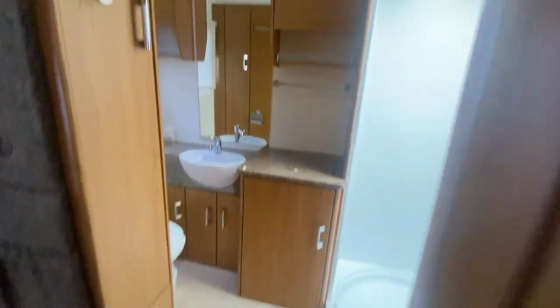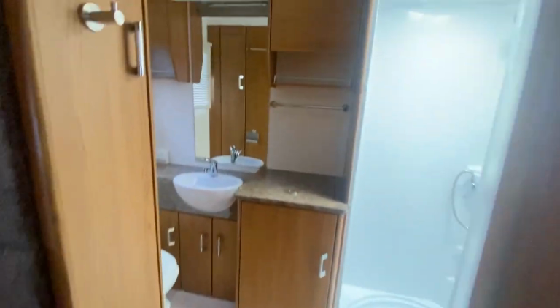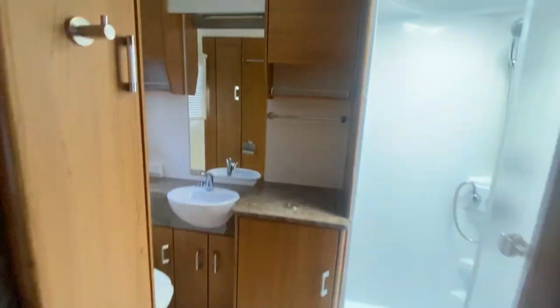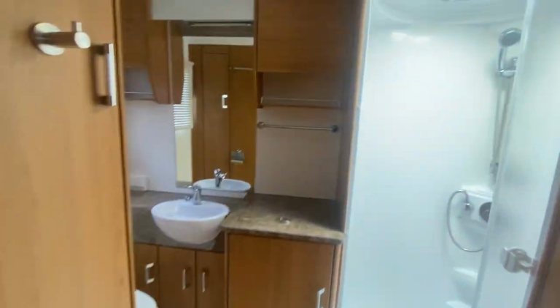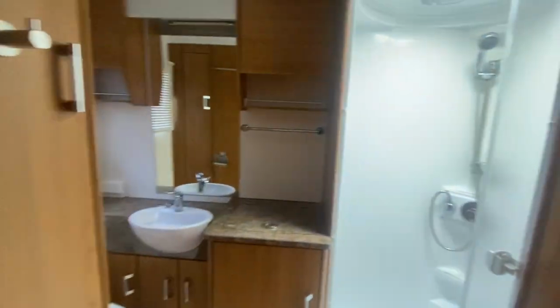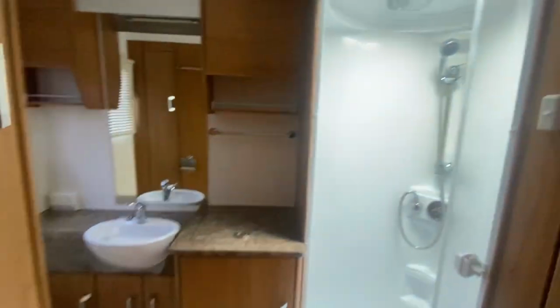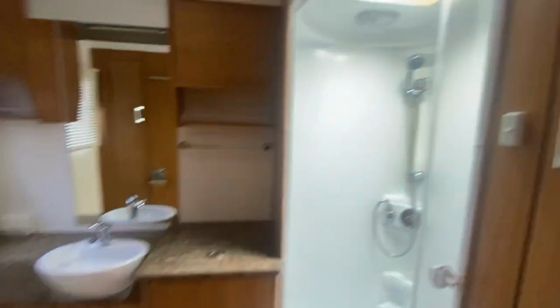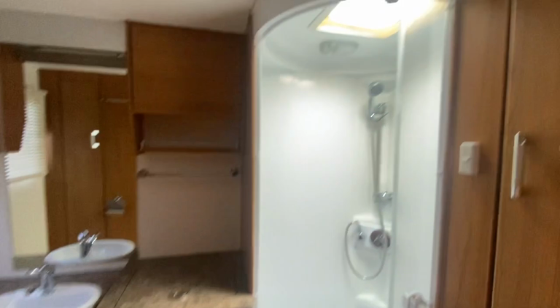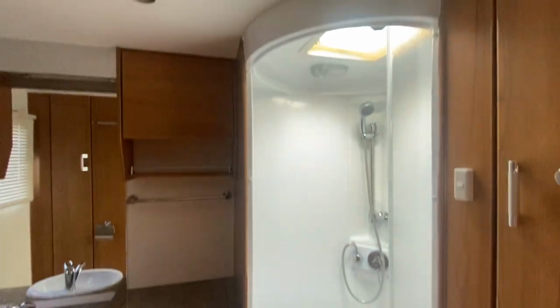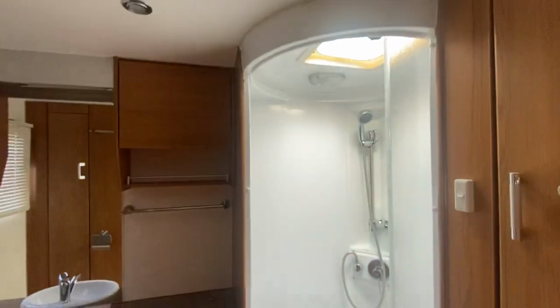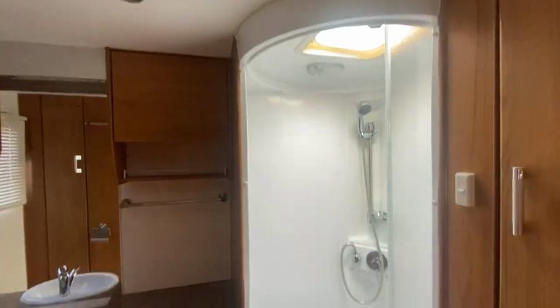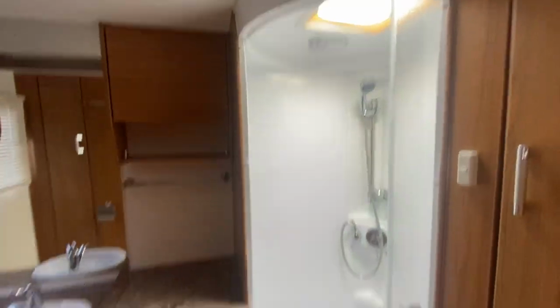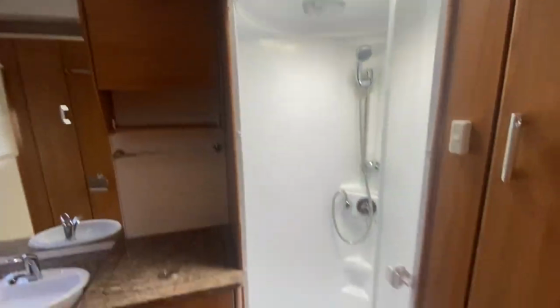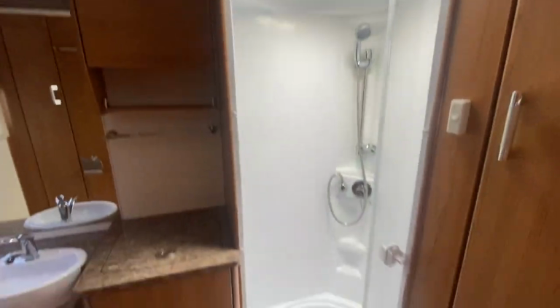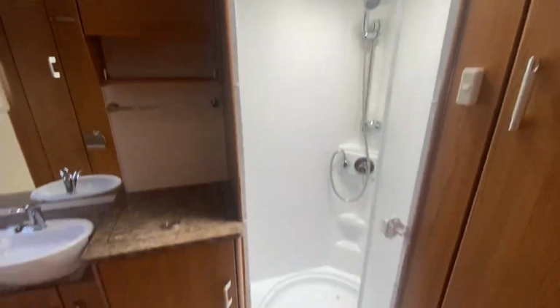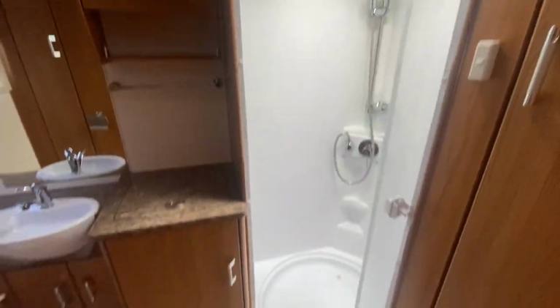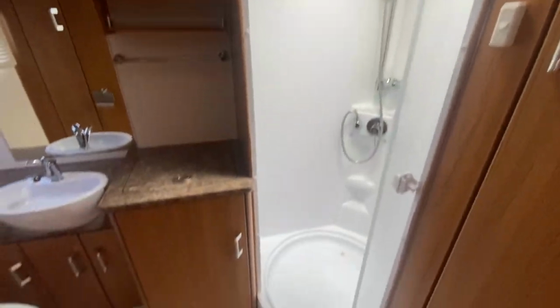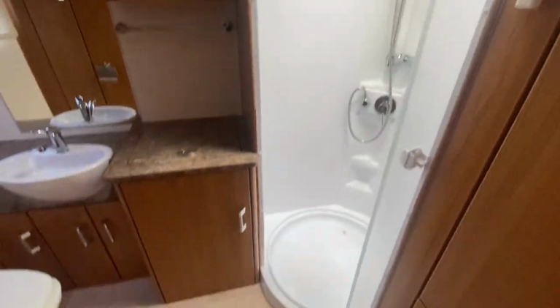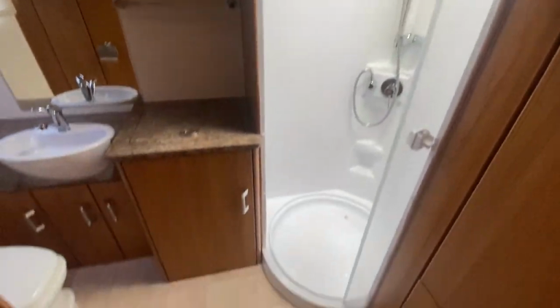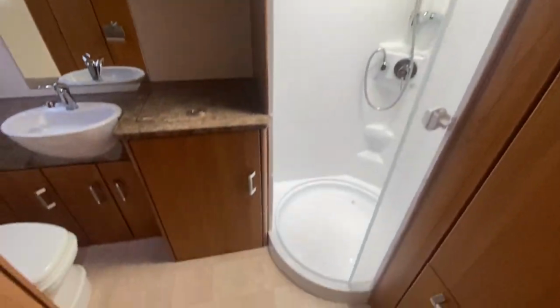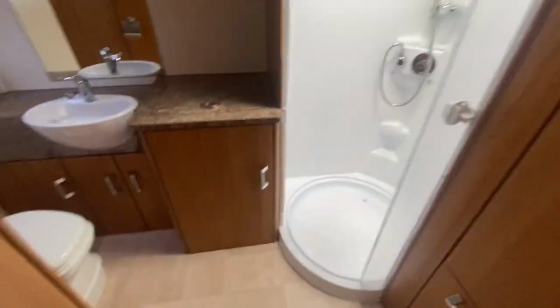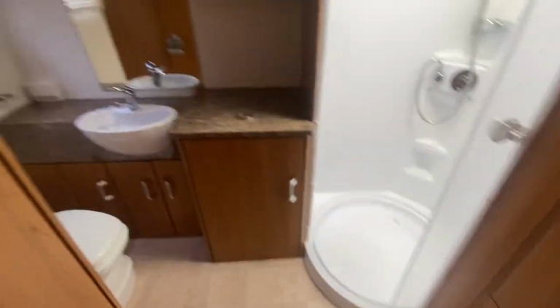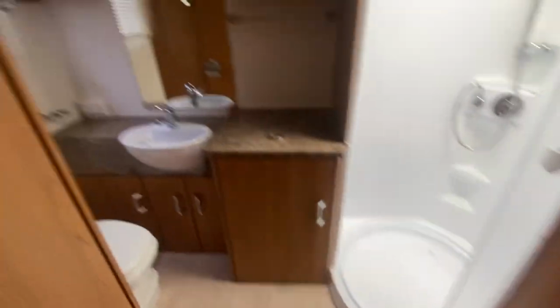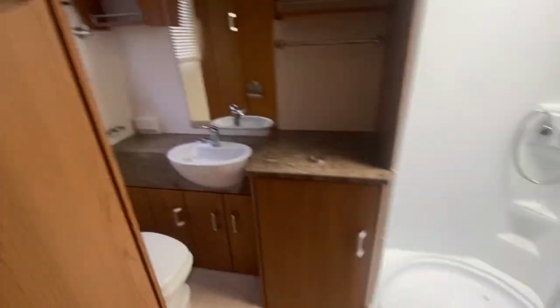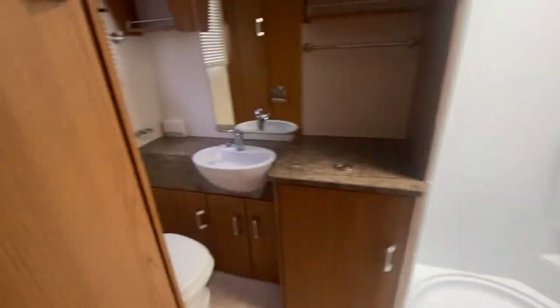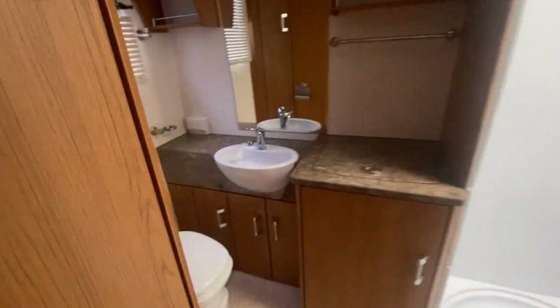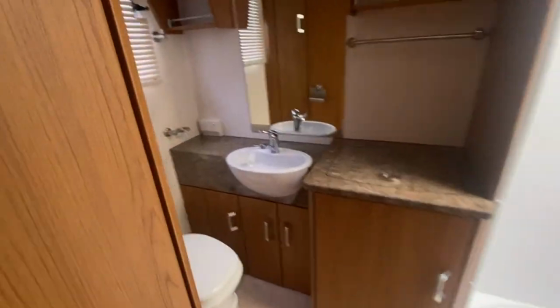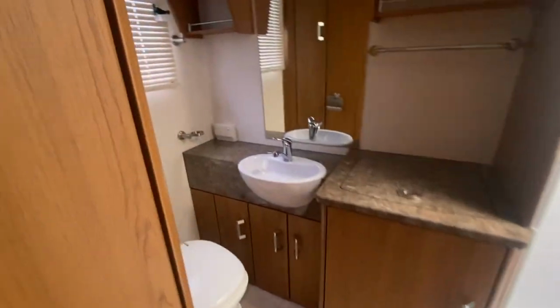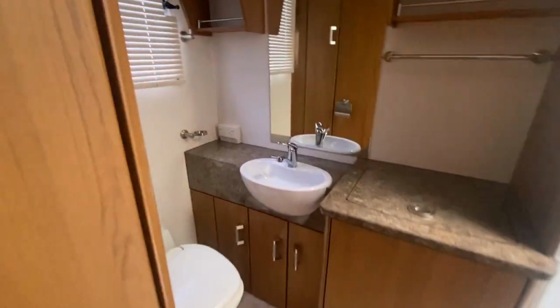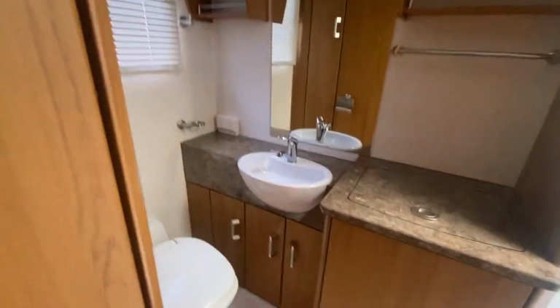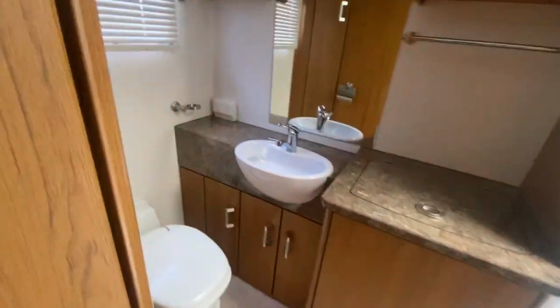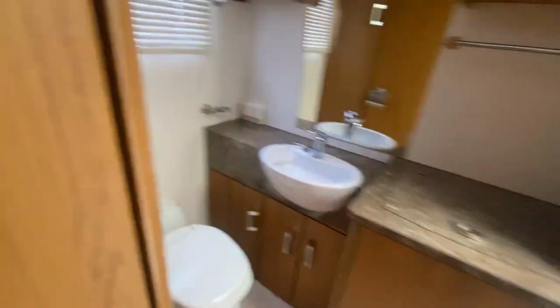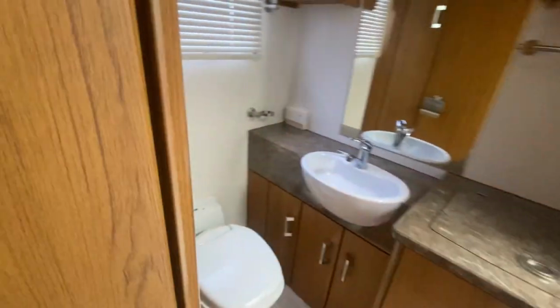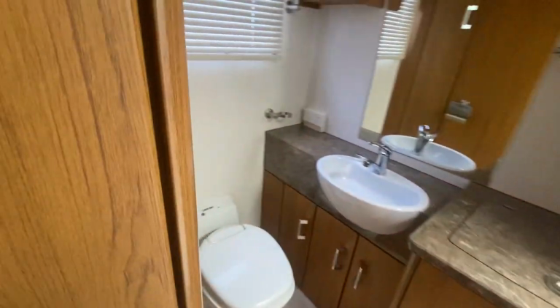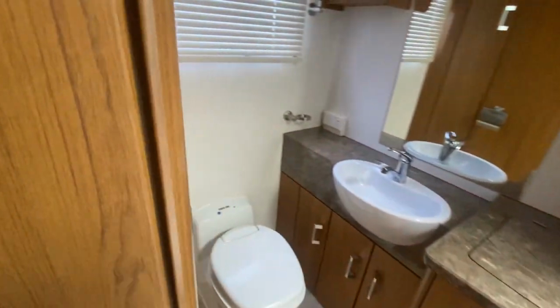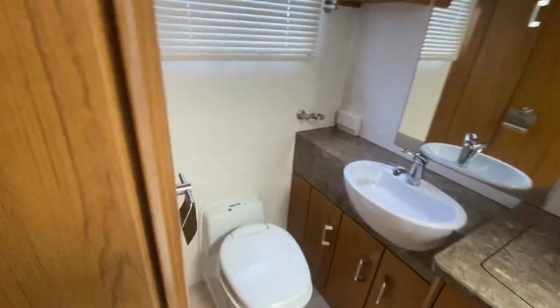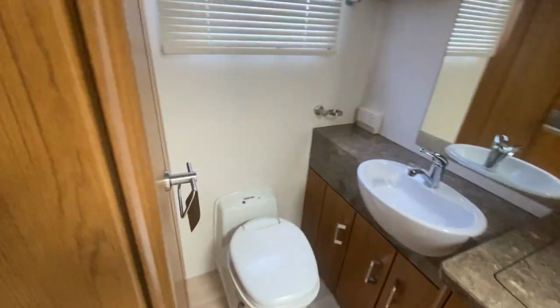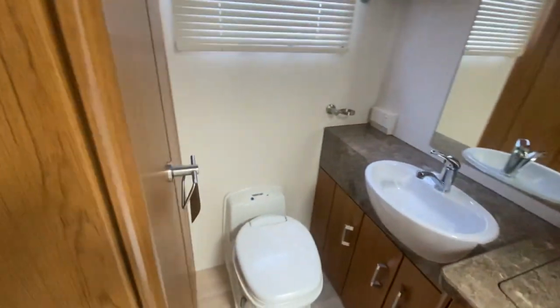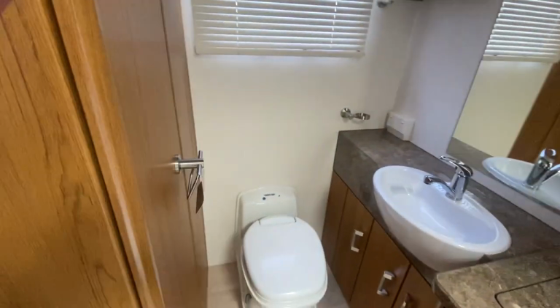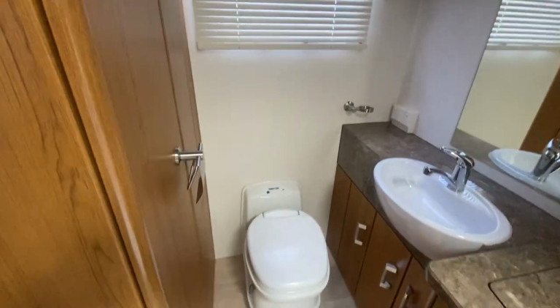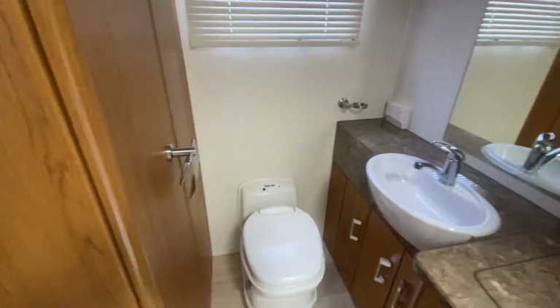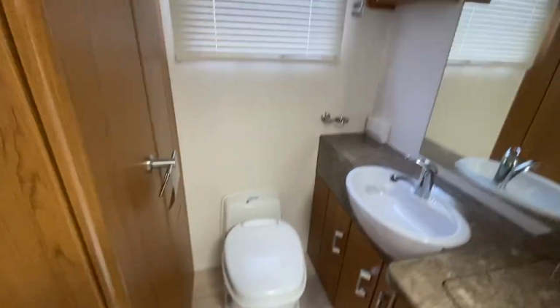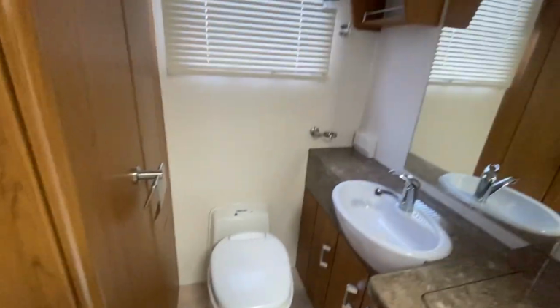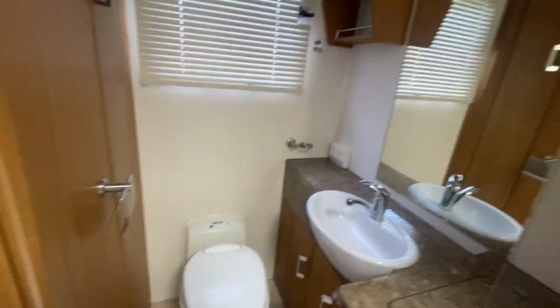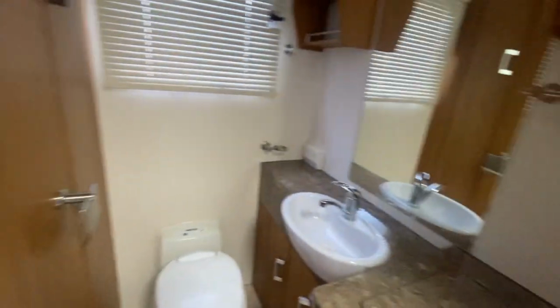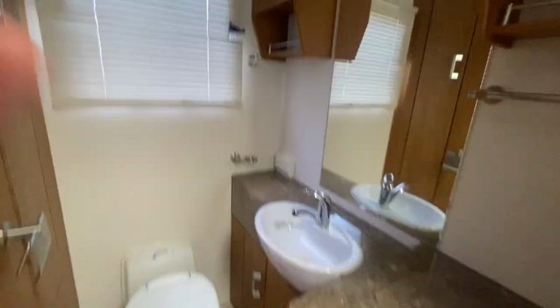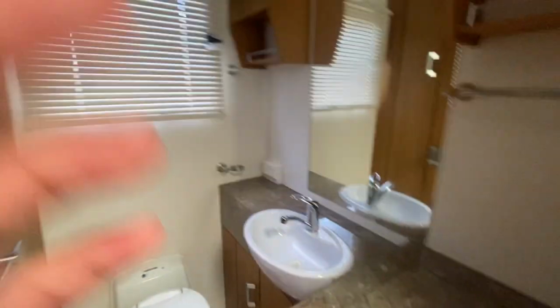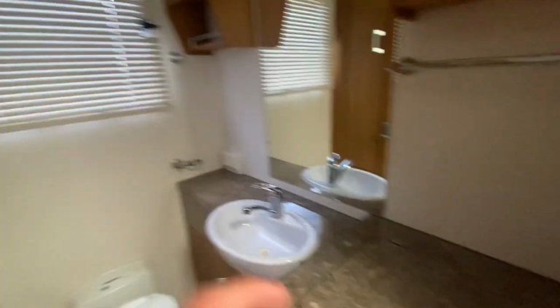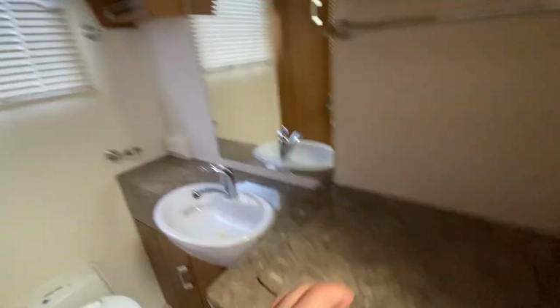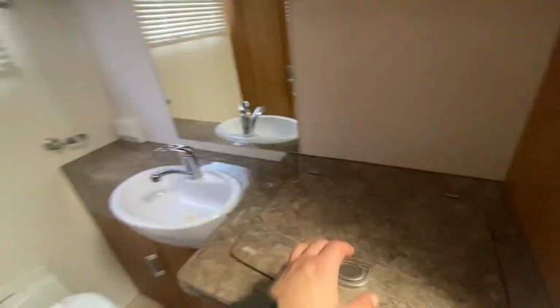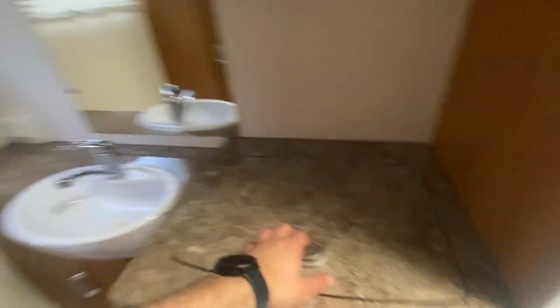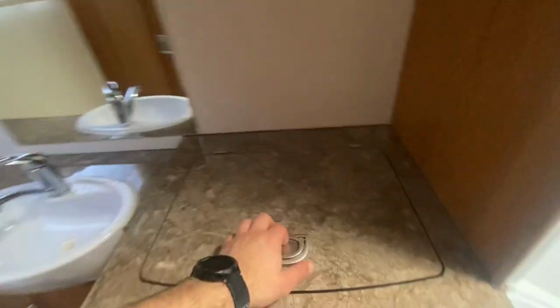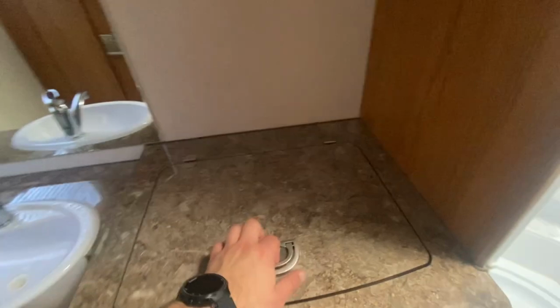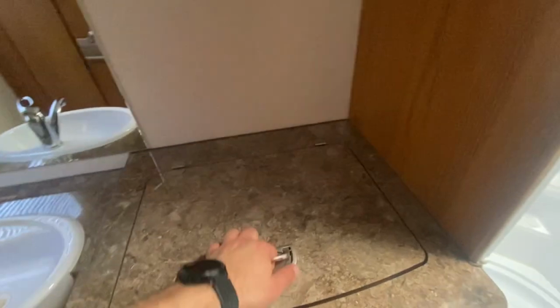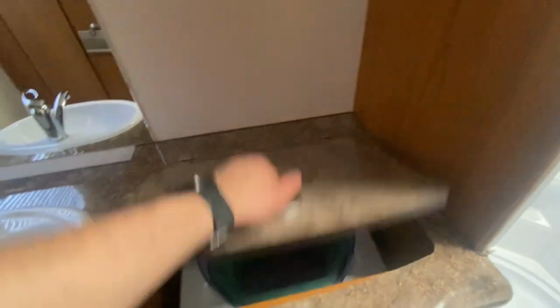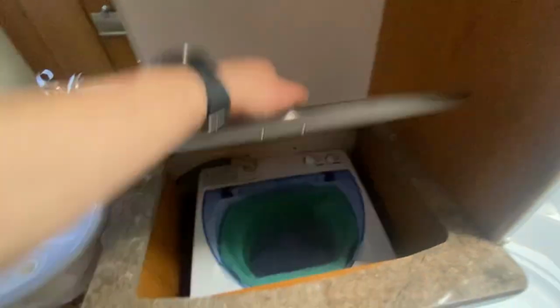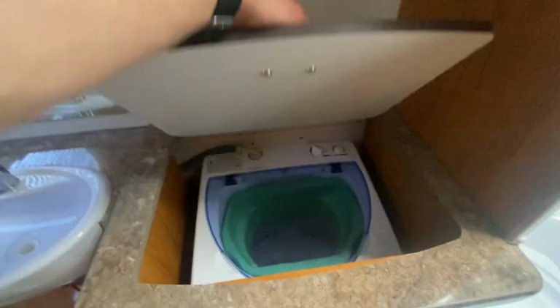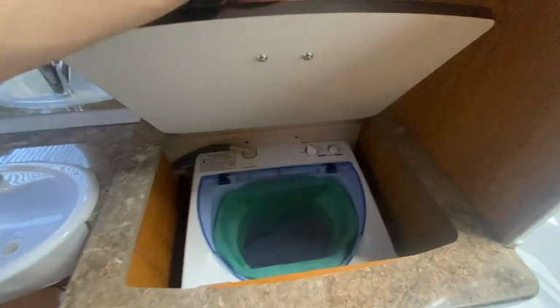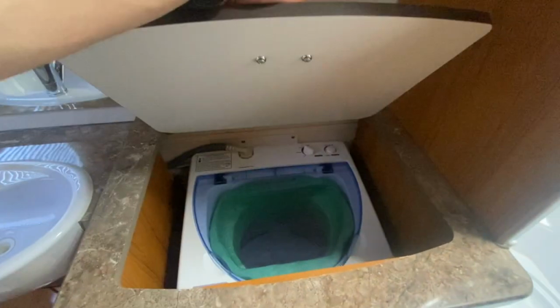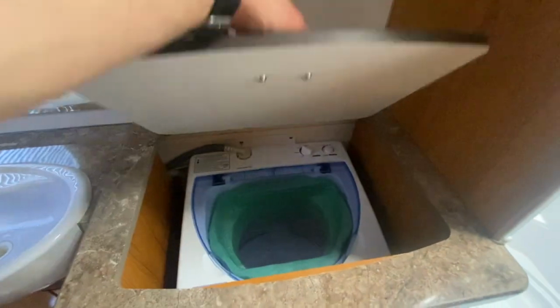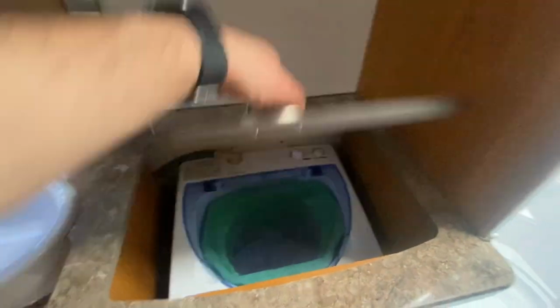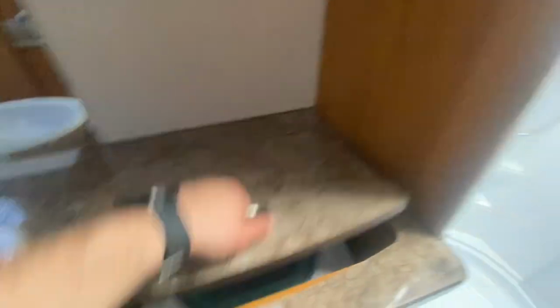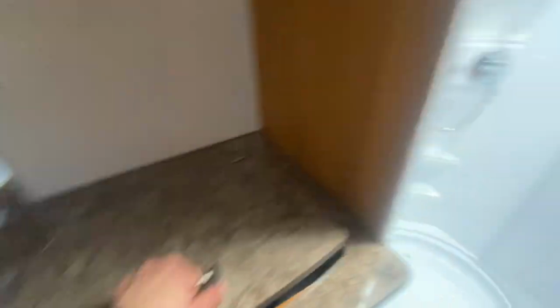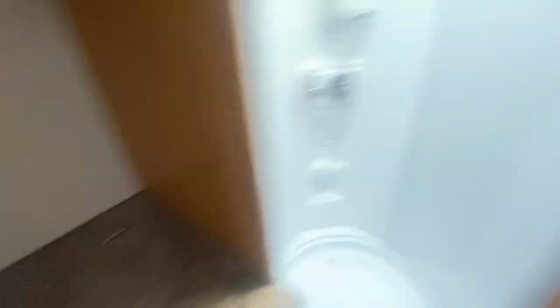There's a big ensuite here, so you've got the shower, as well as your full toilet and washing machine.